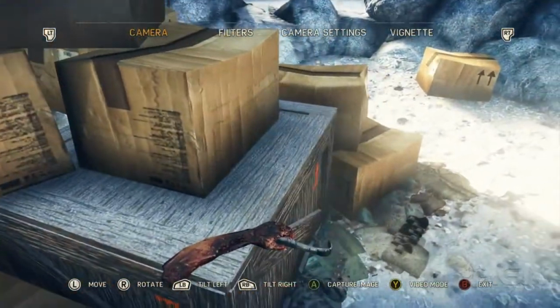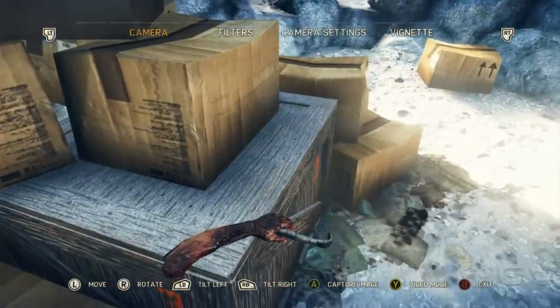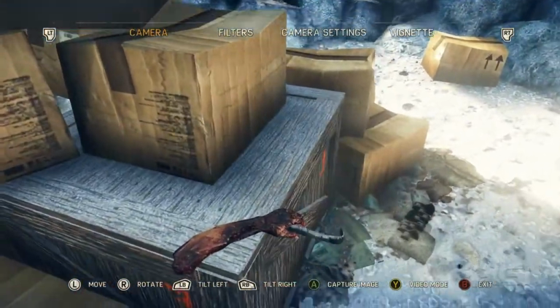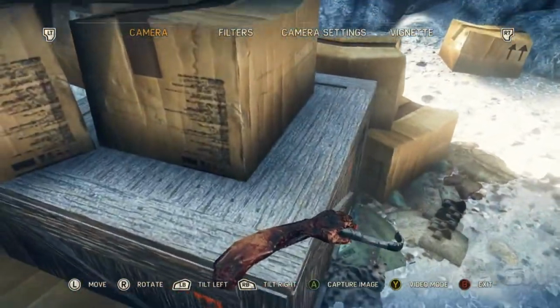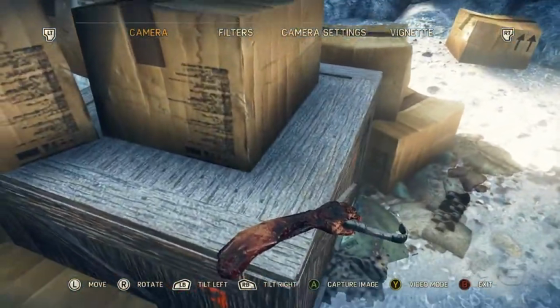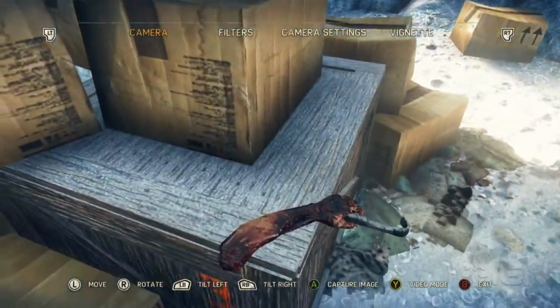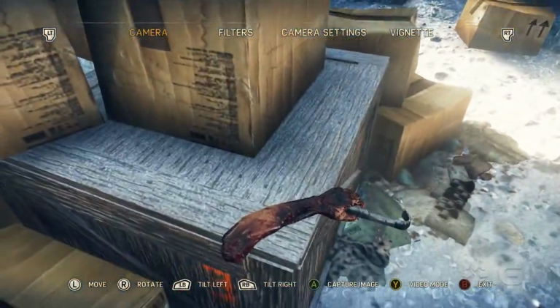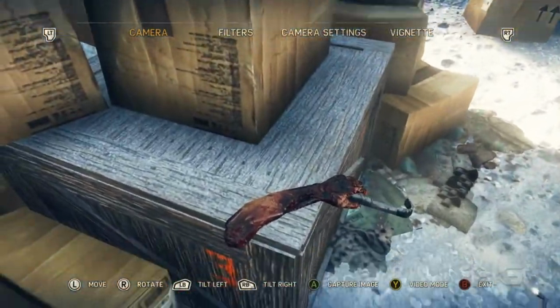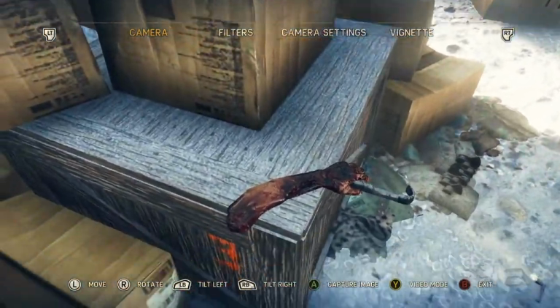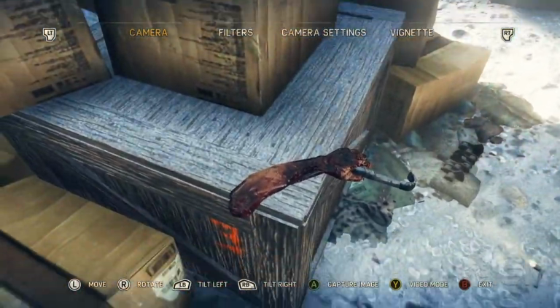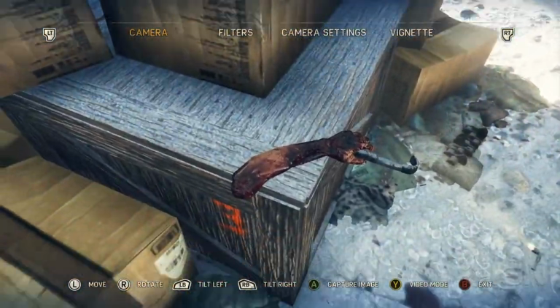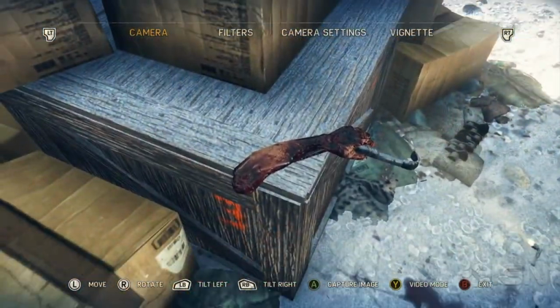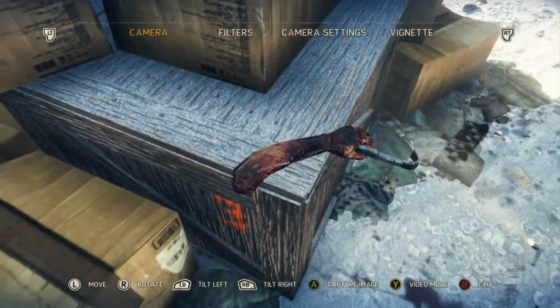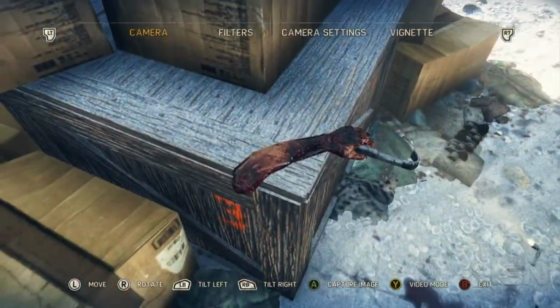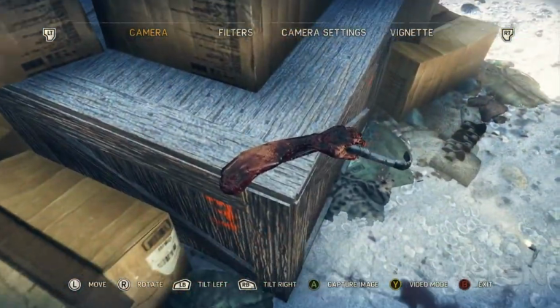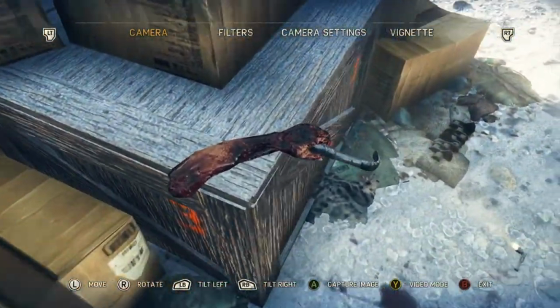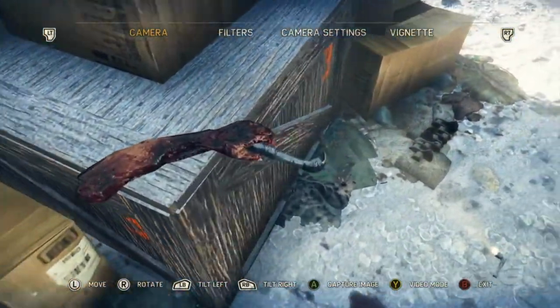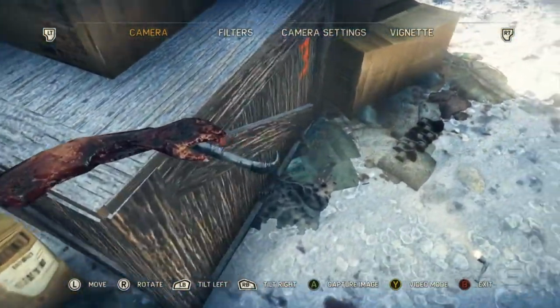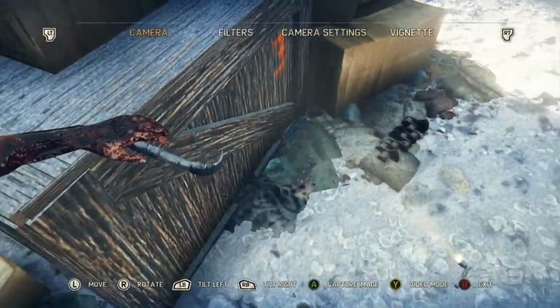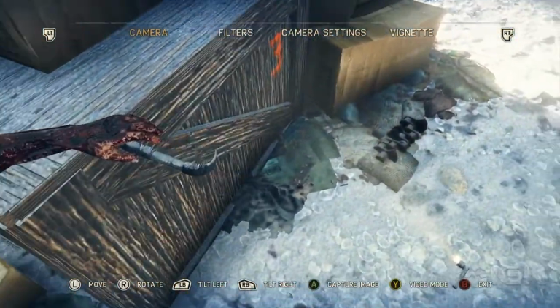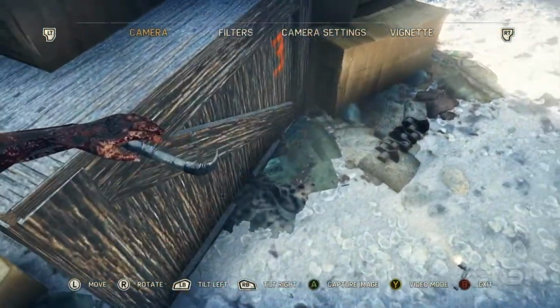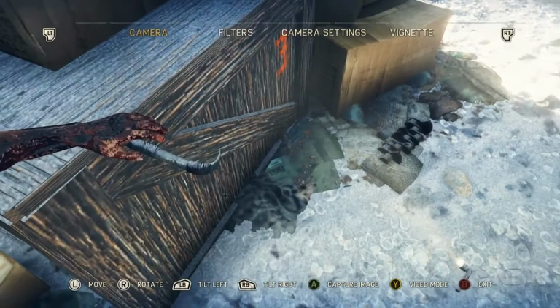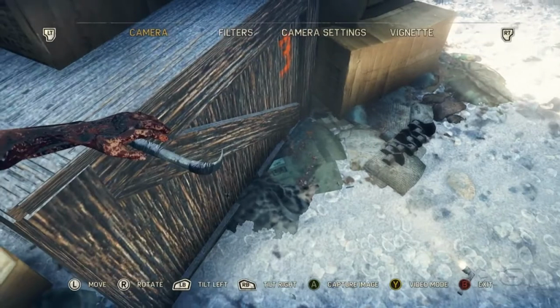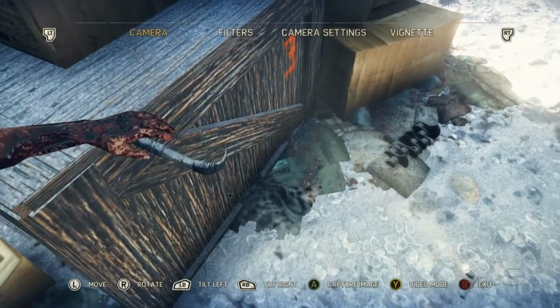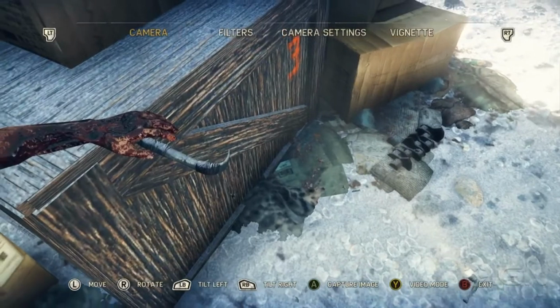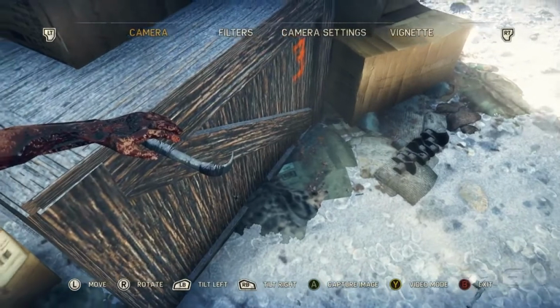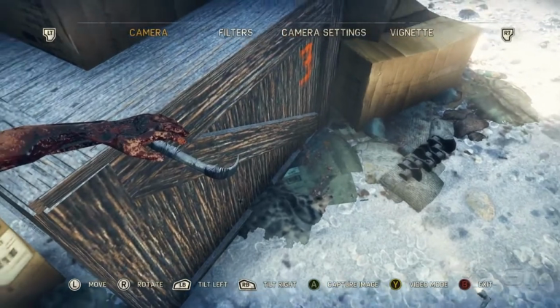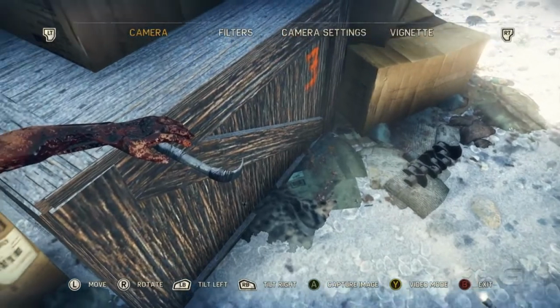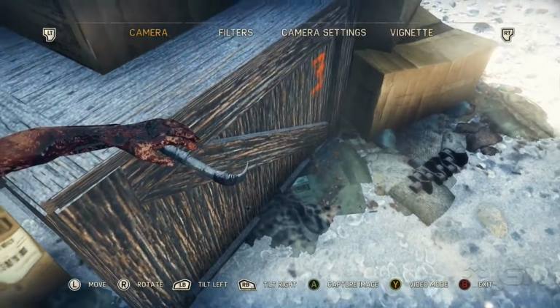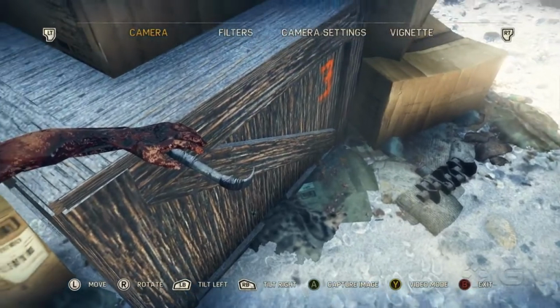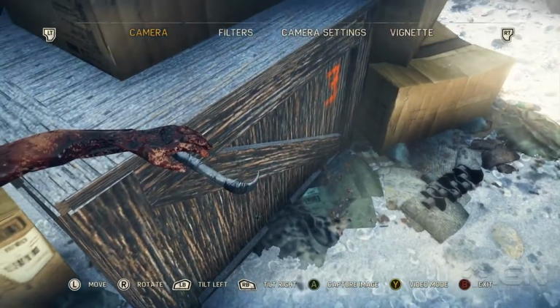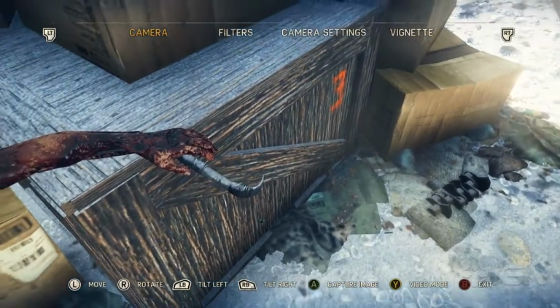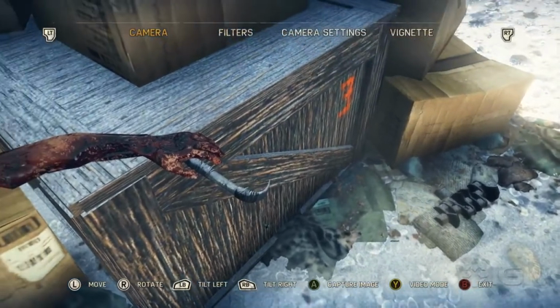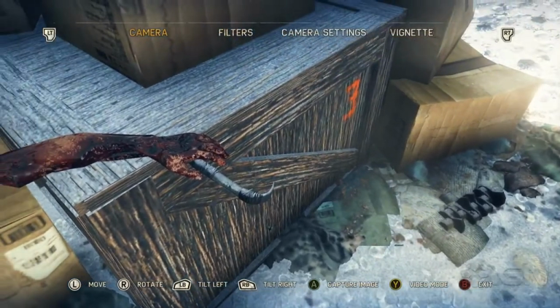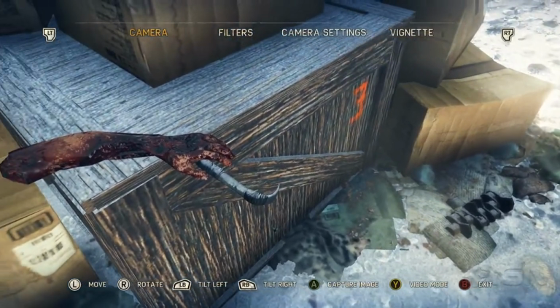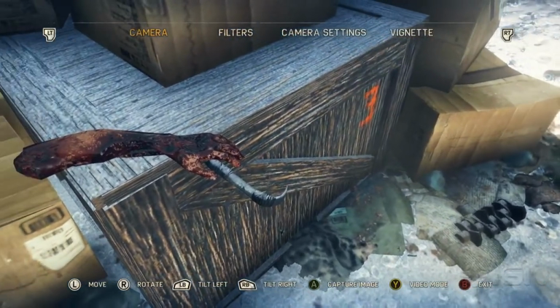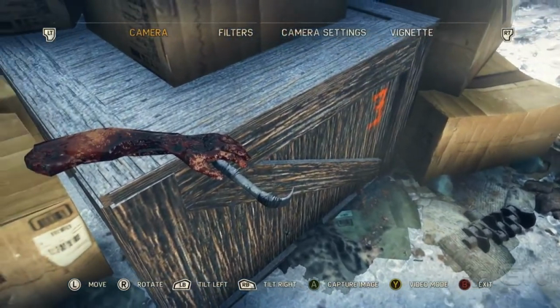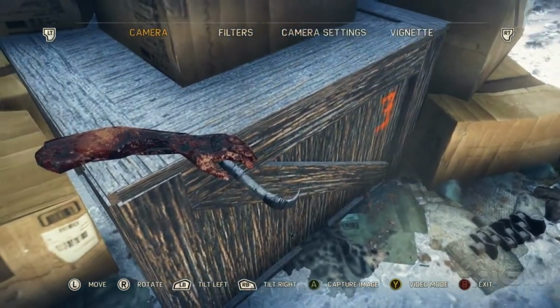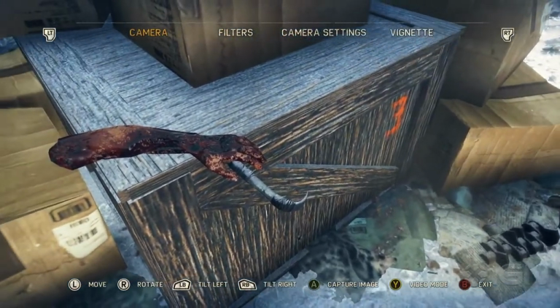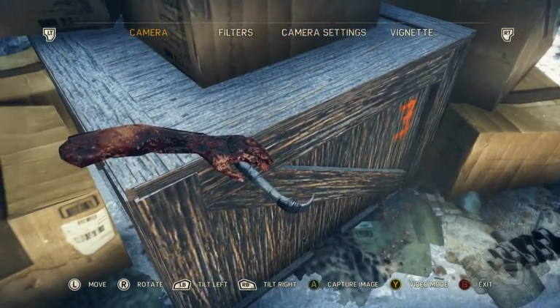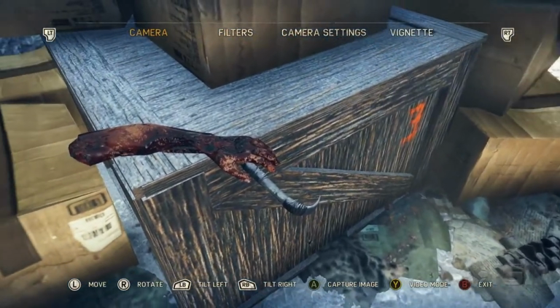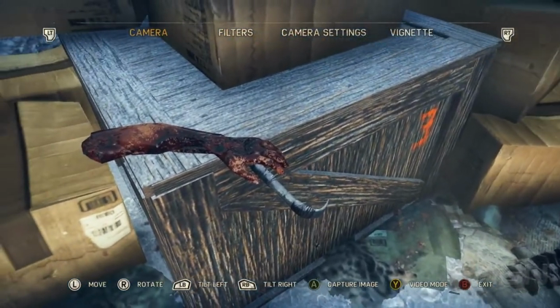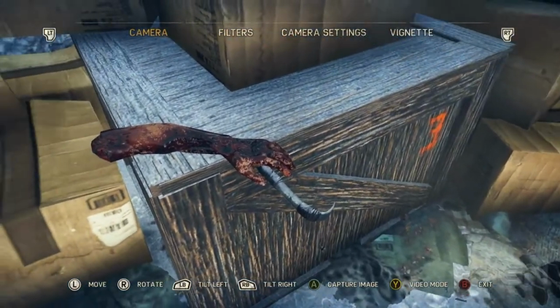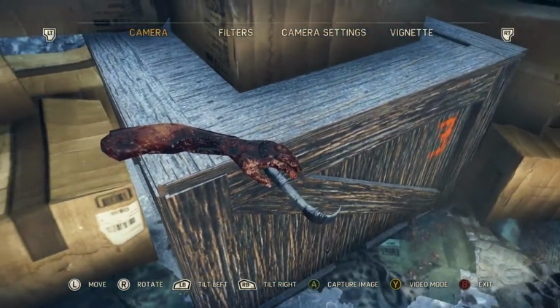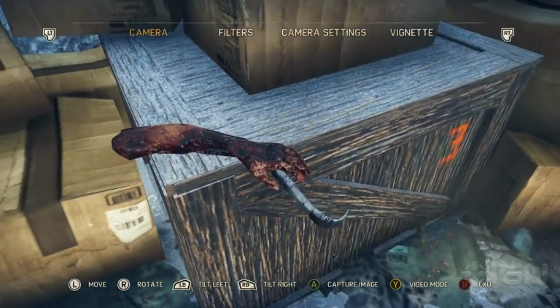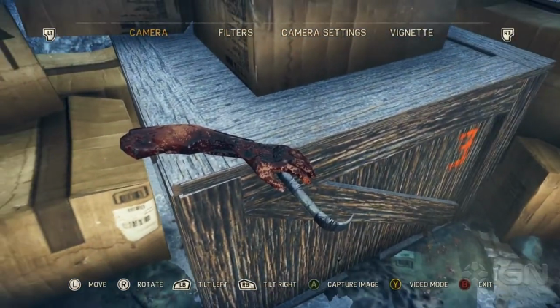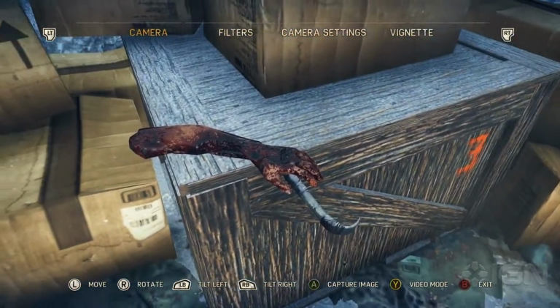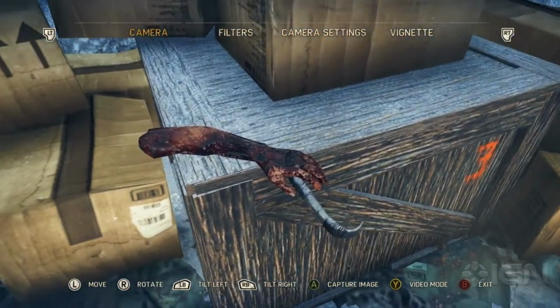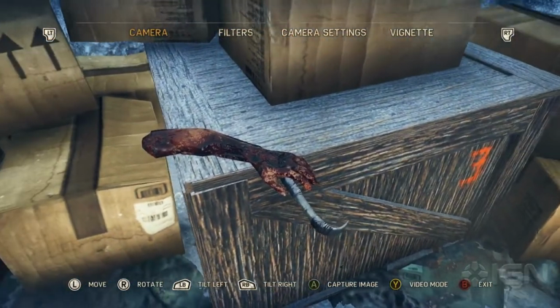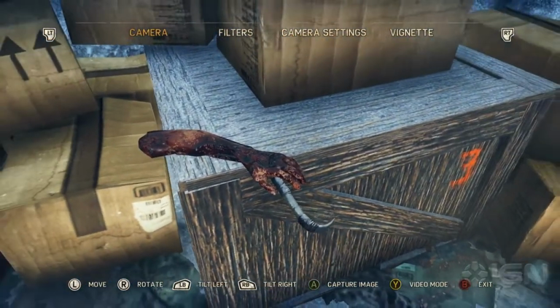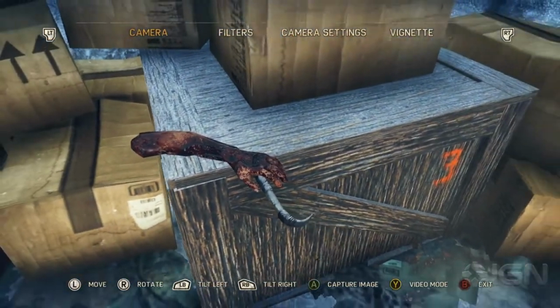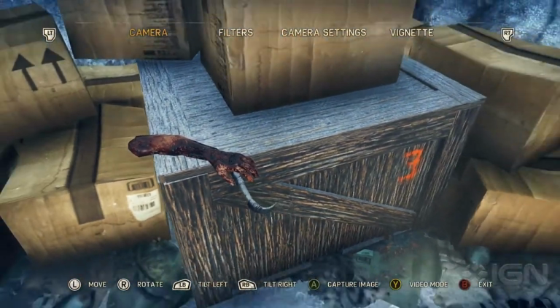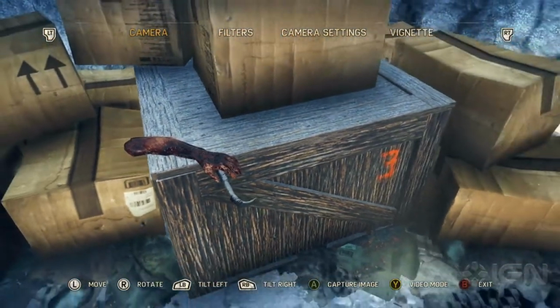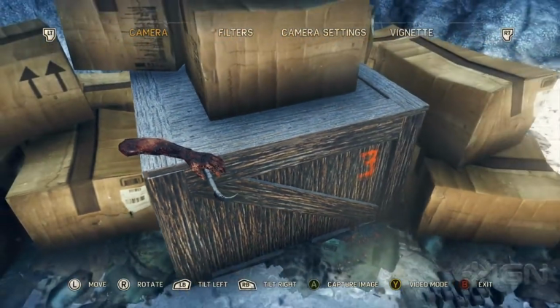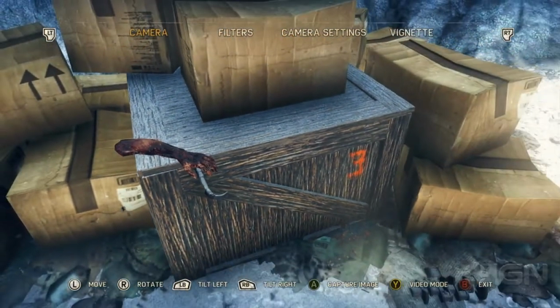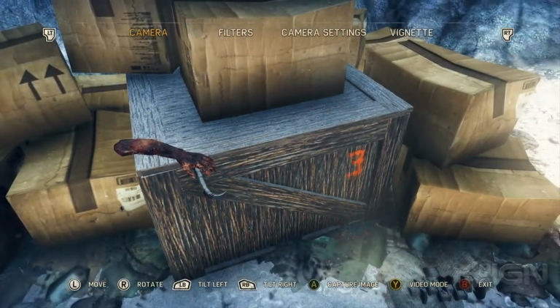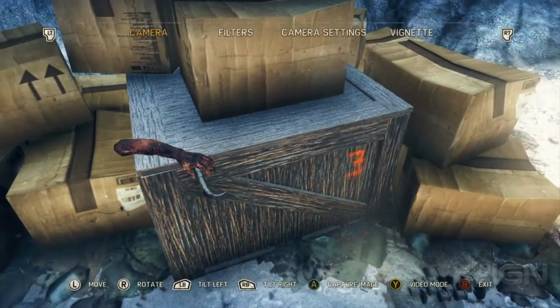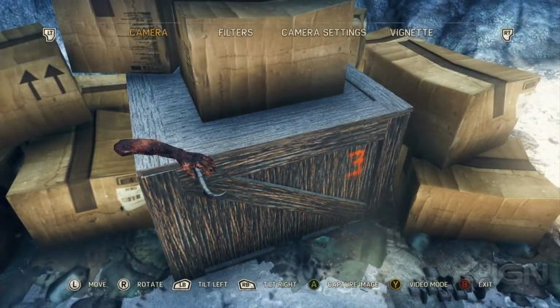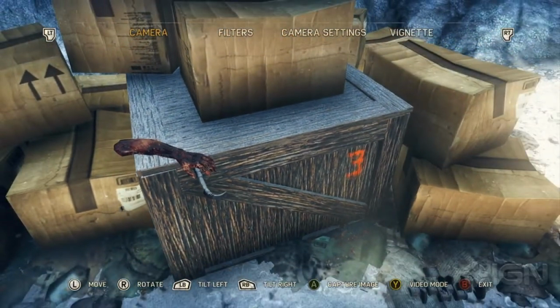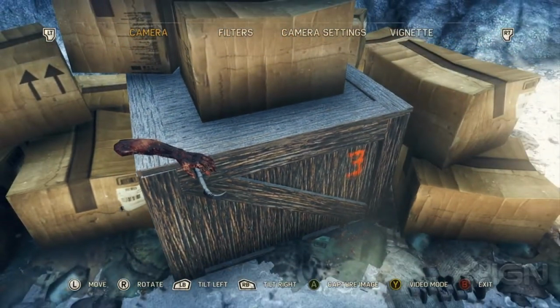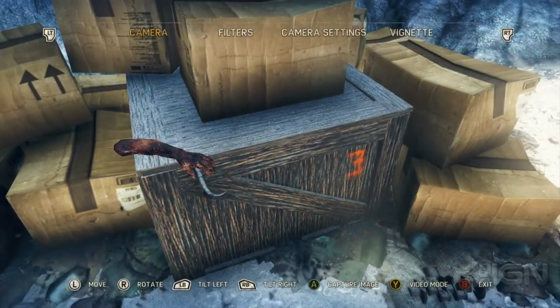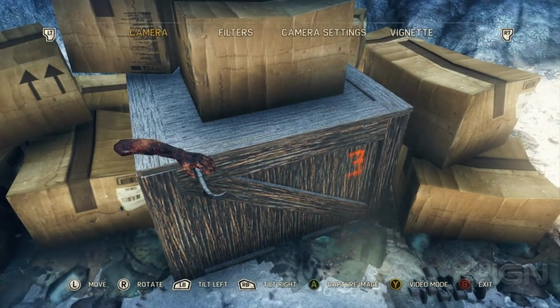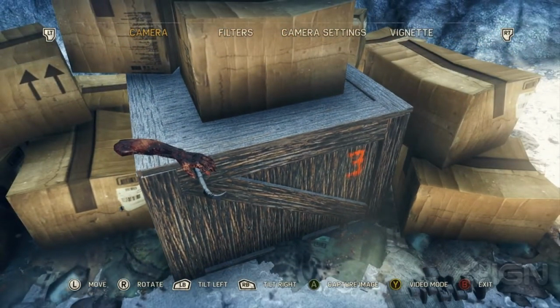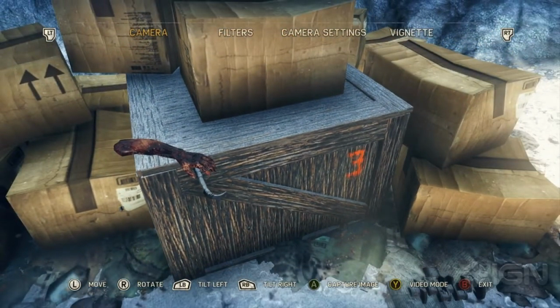And to make the easter egg even cooler, take a look at the spray painted three on the sides of the box, in orange no less.